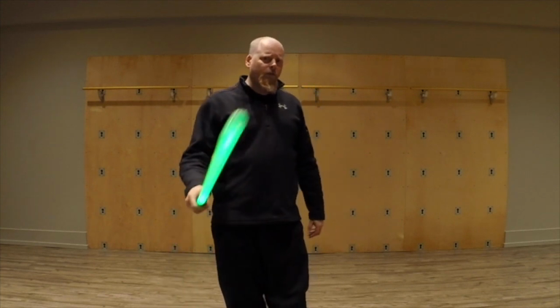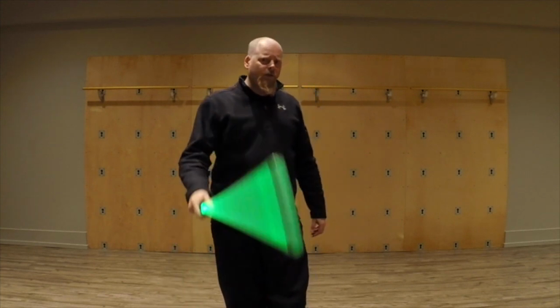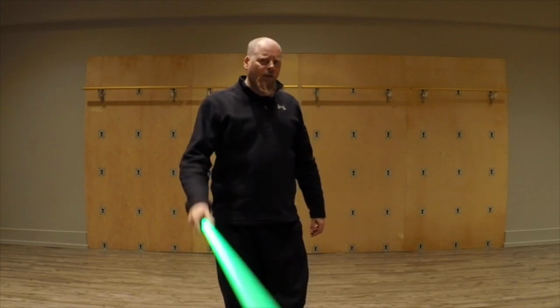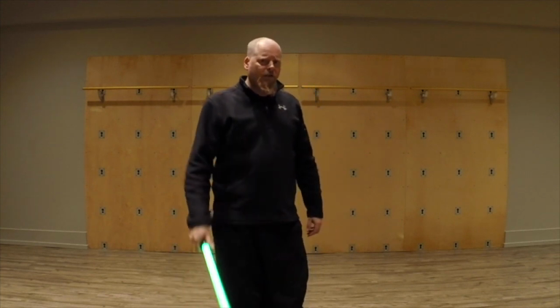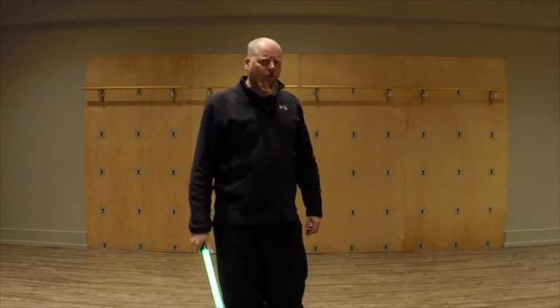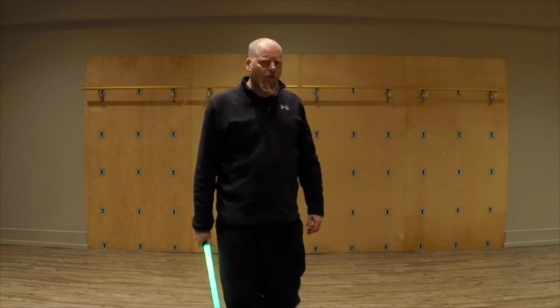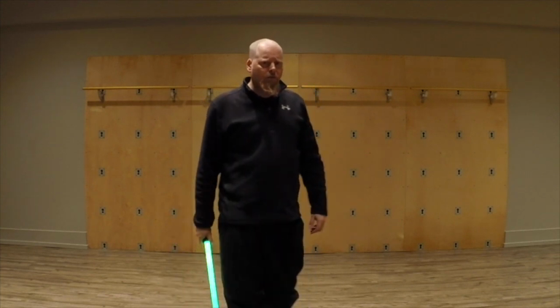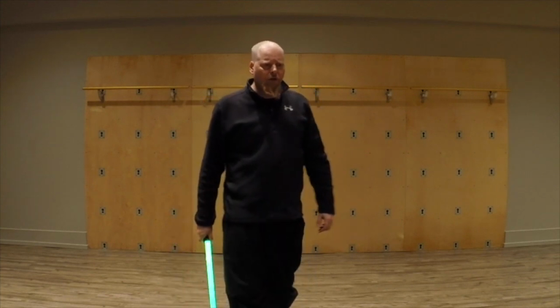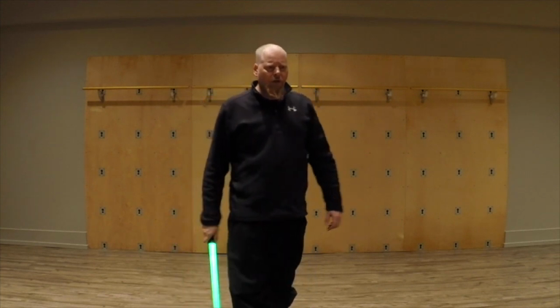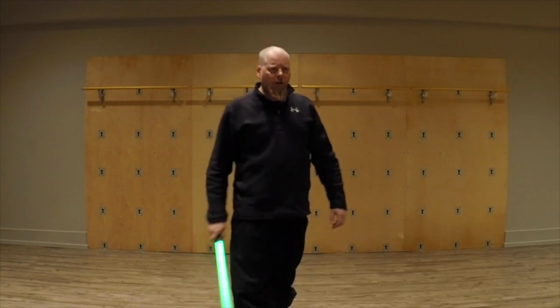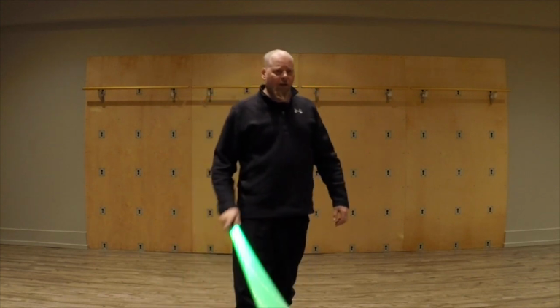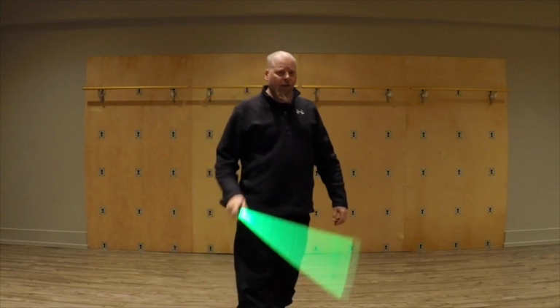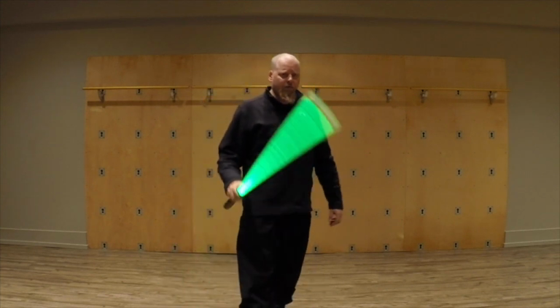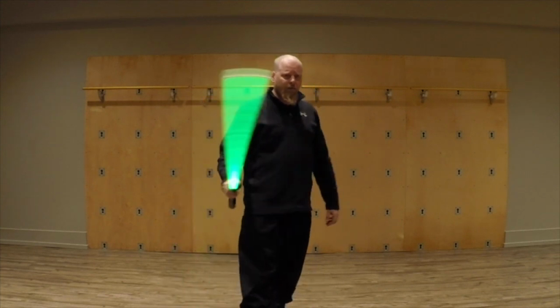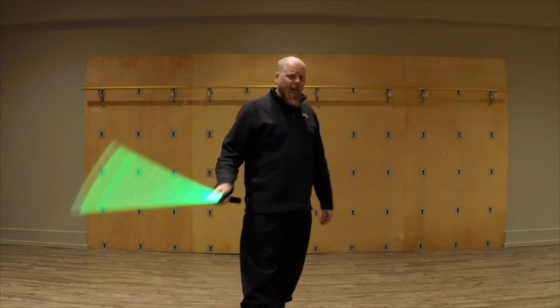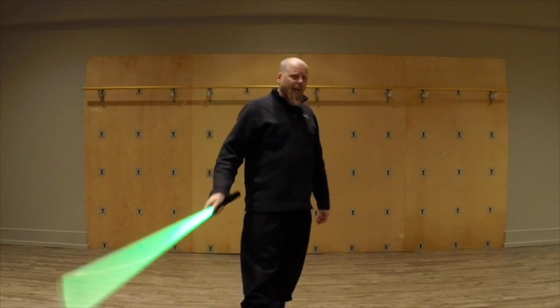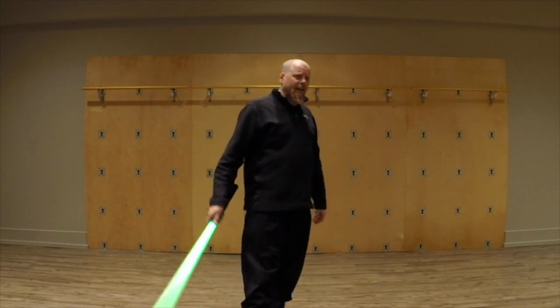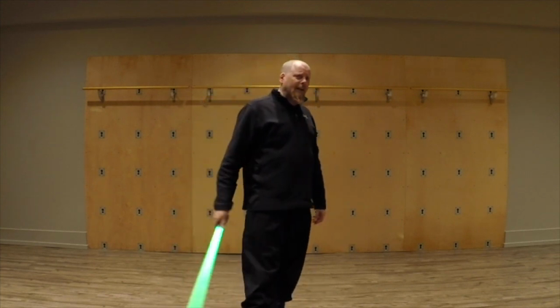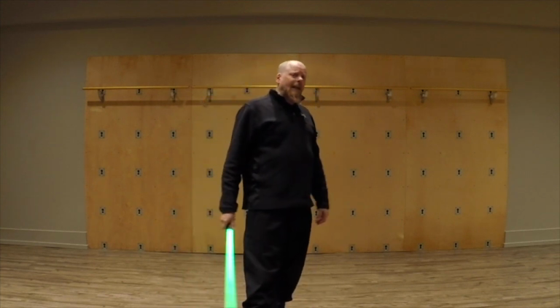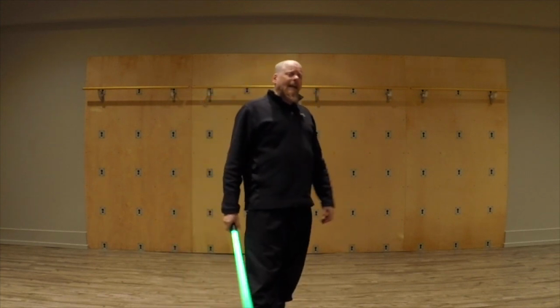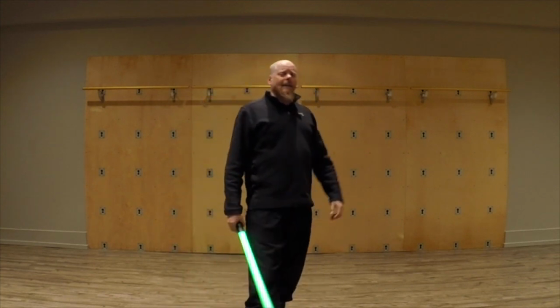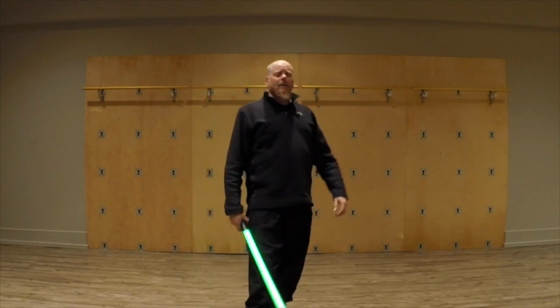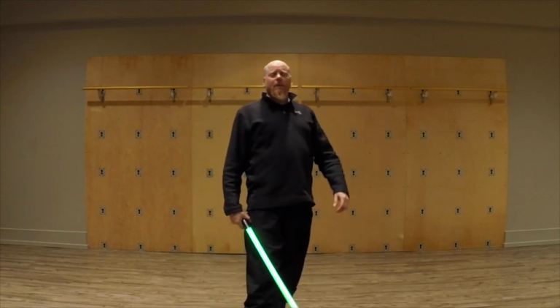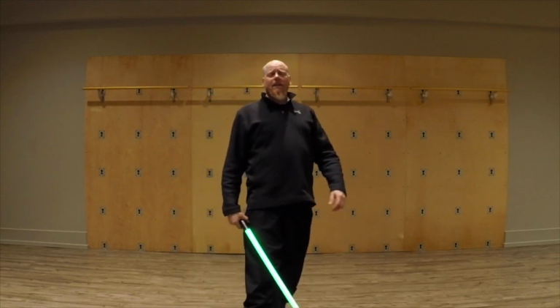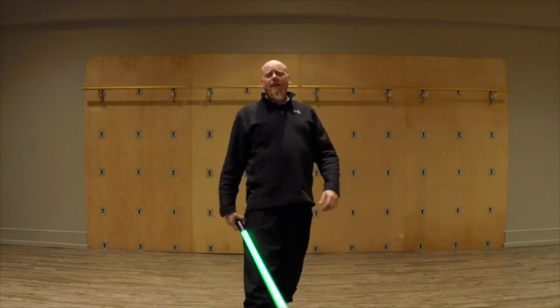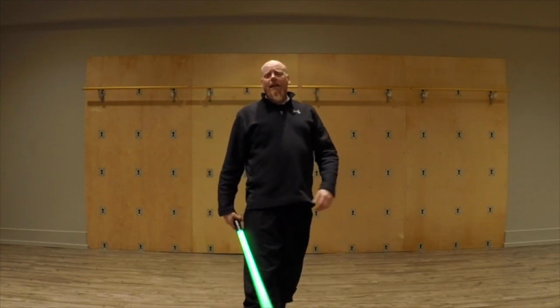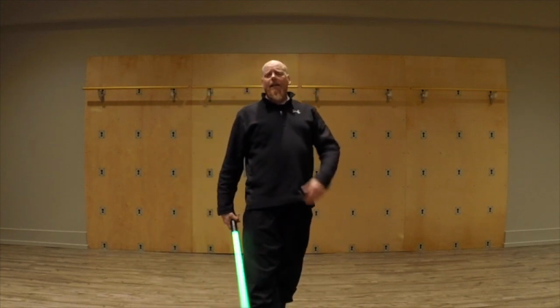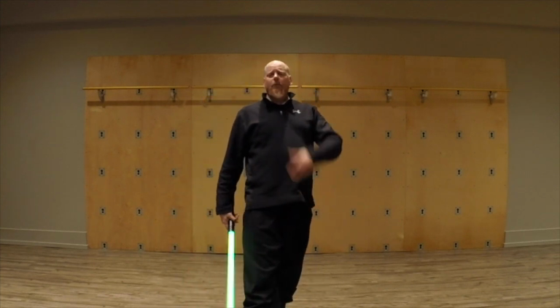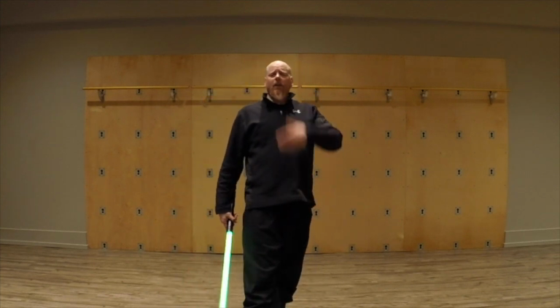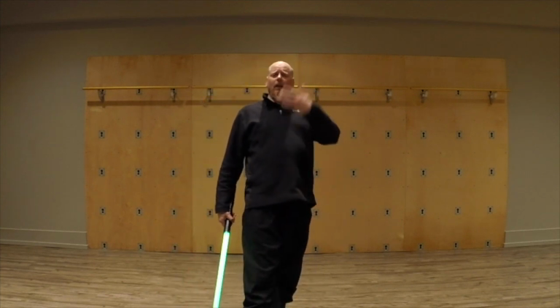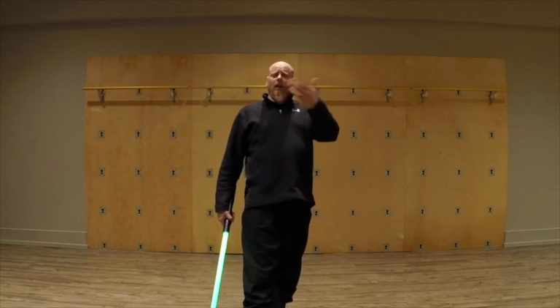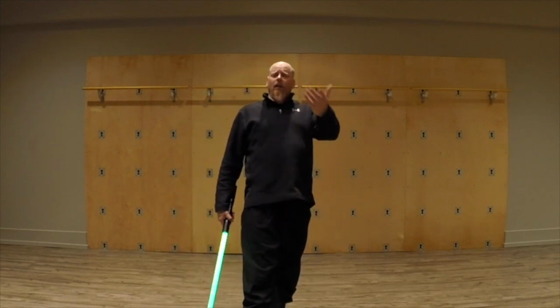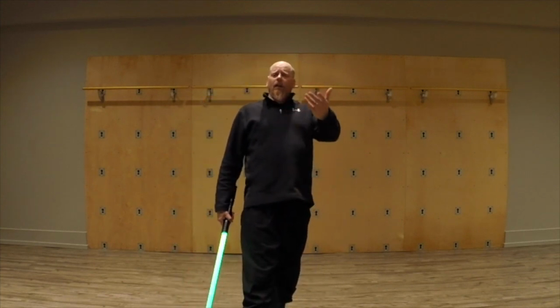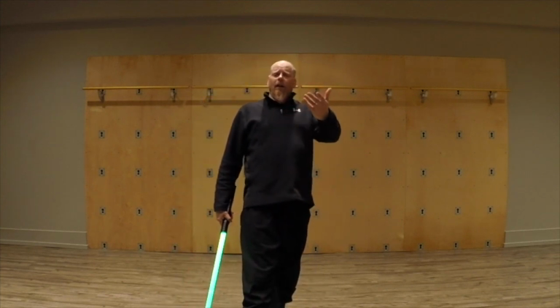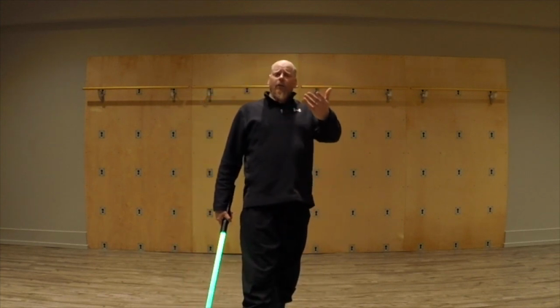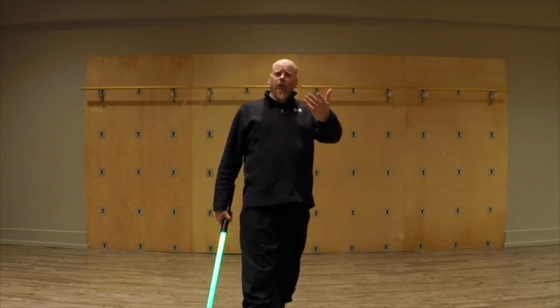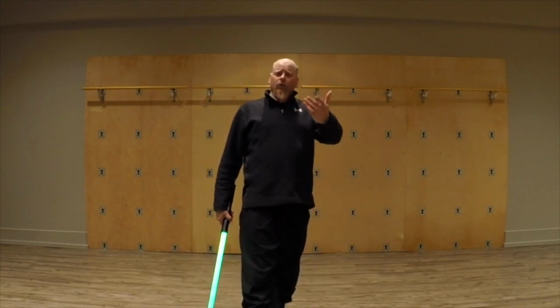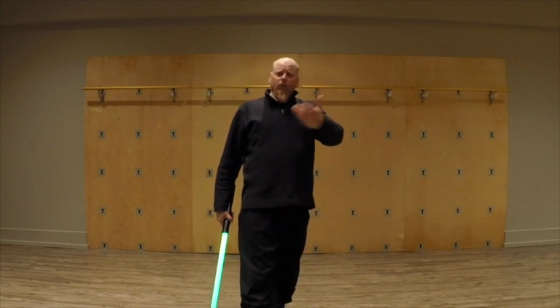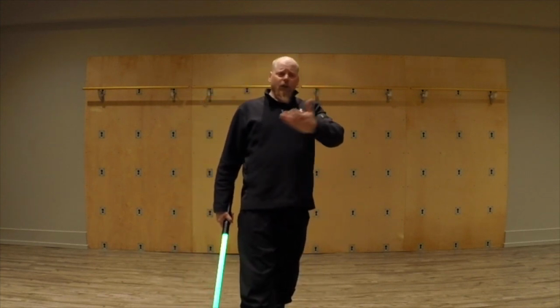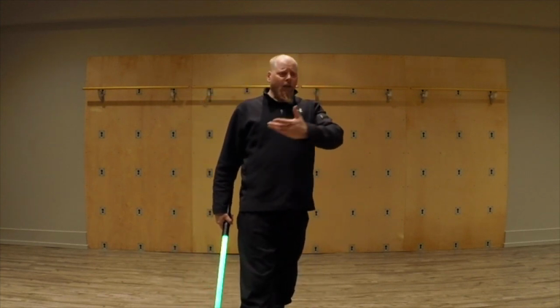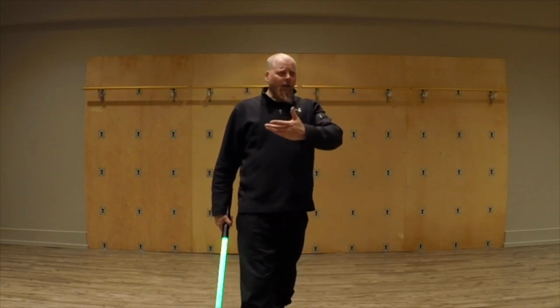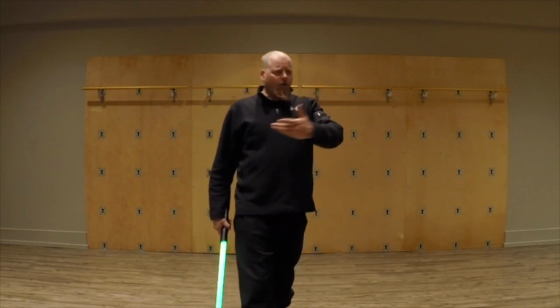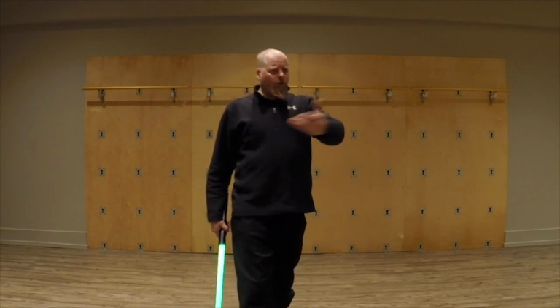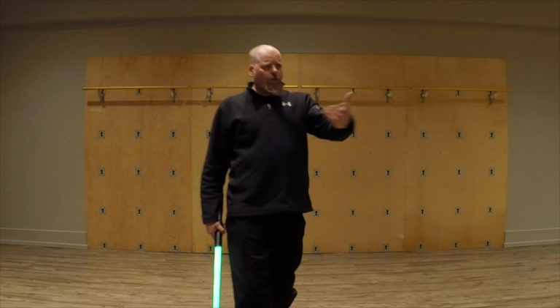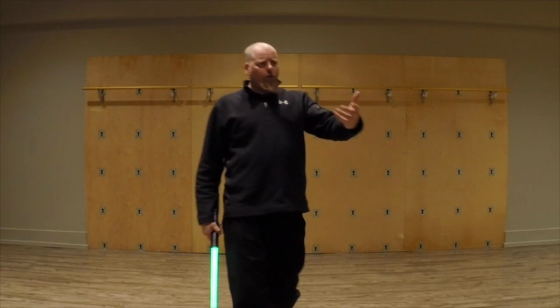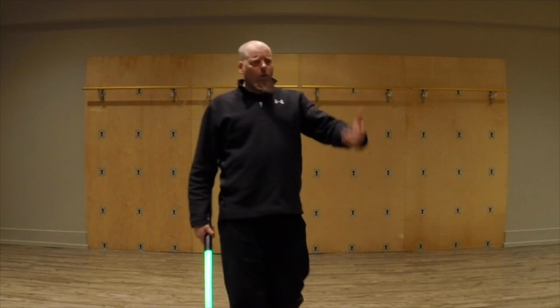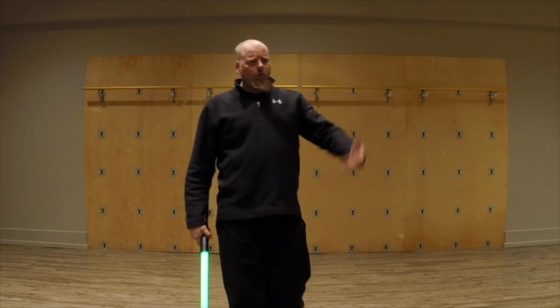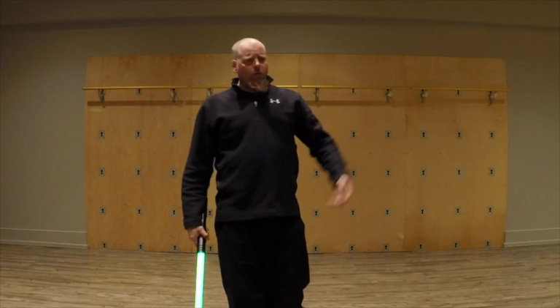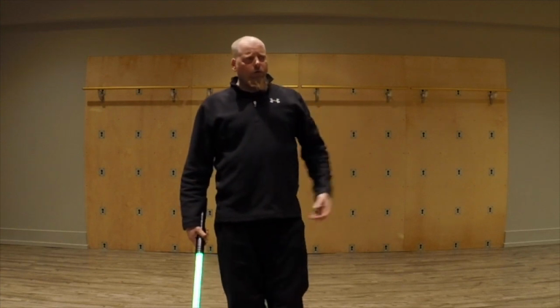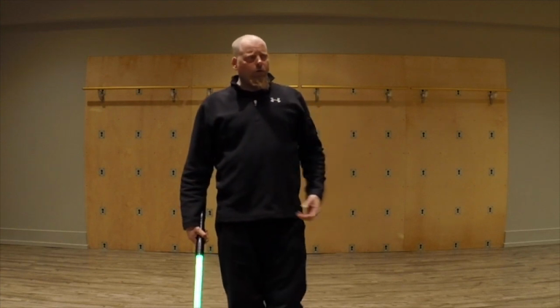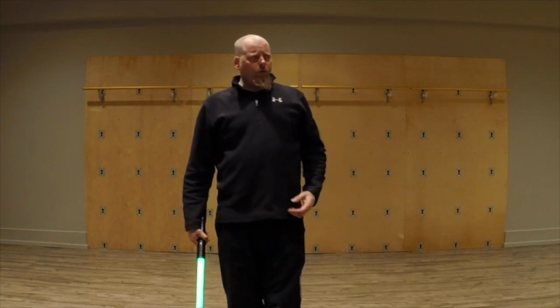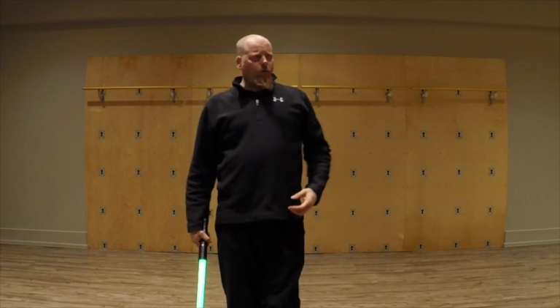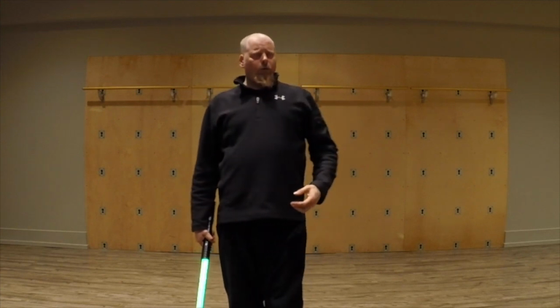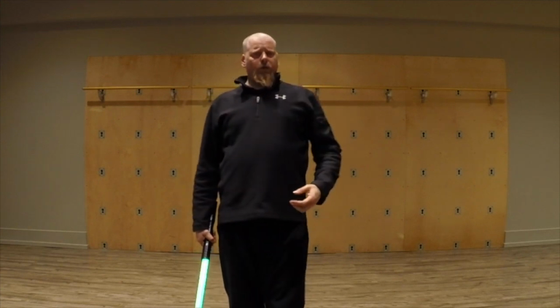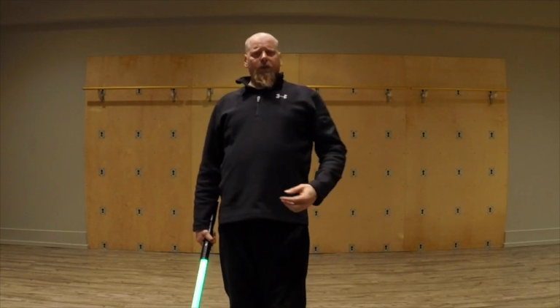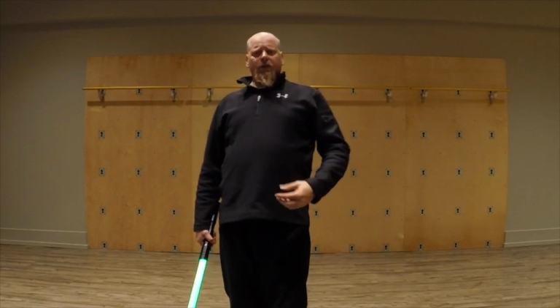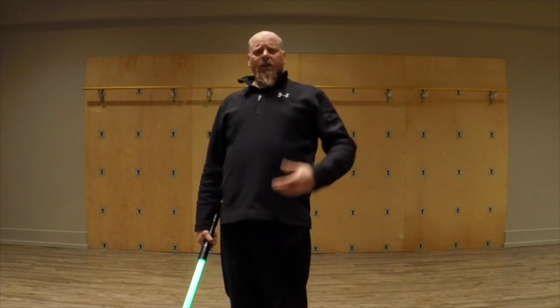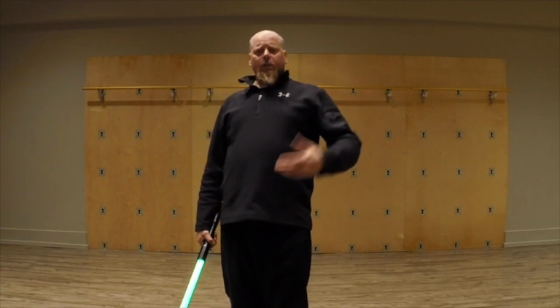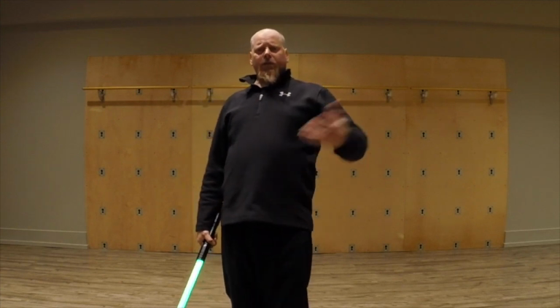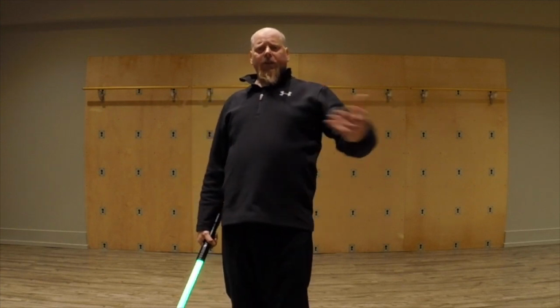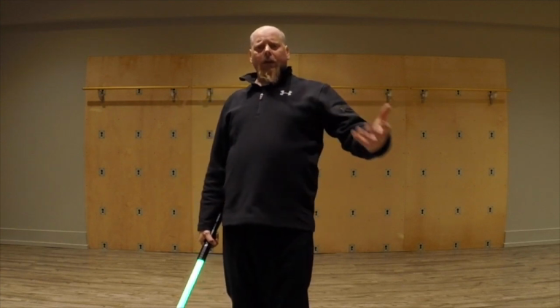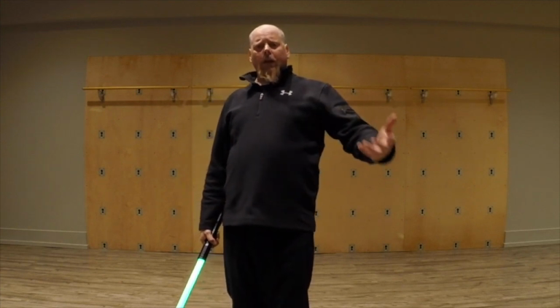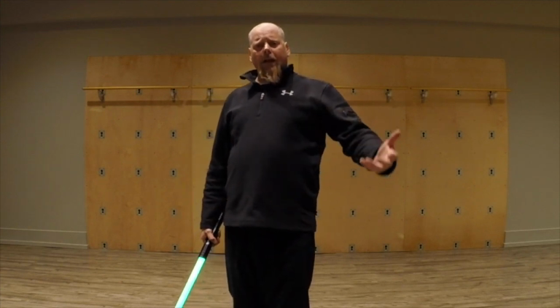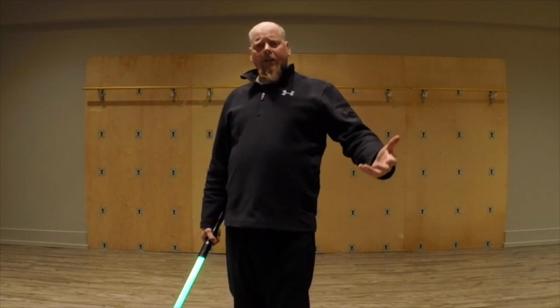So stay tuned for that. In the meantime, I will turn you over to the SaberFit class. Enjoy.